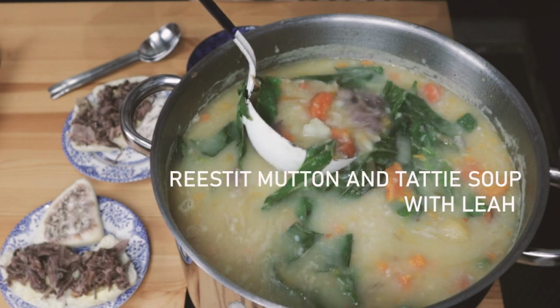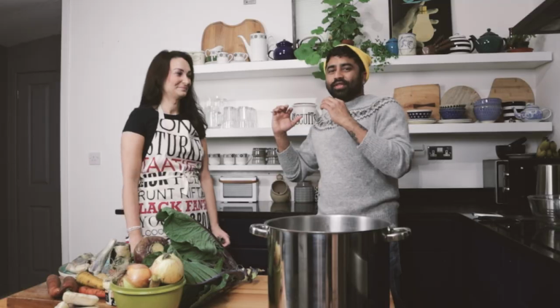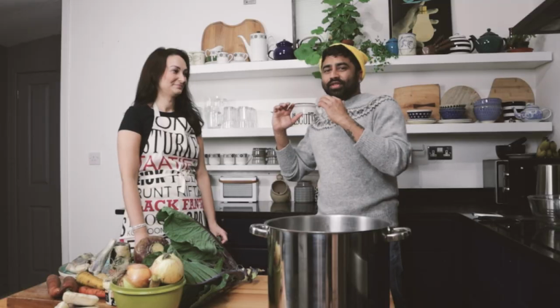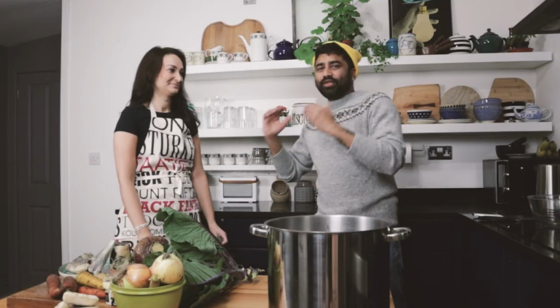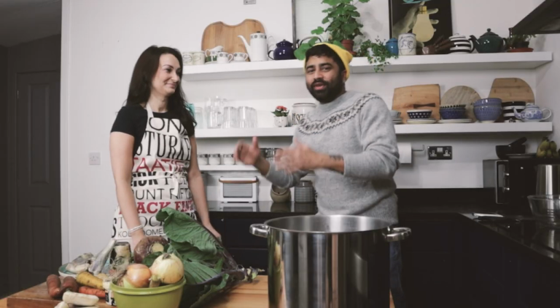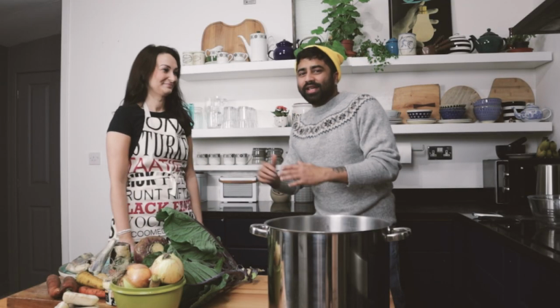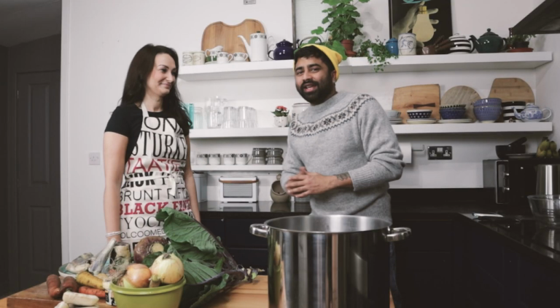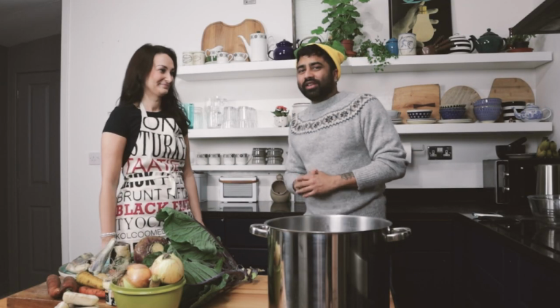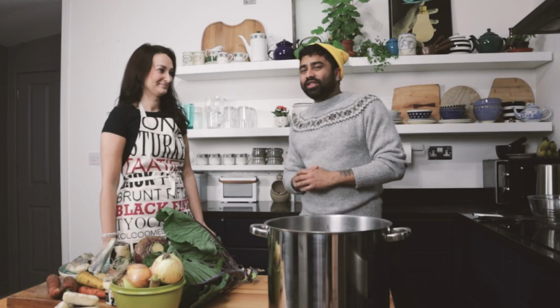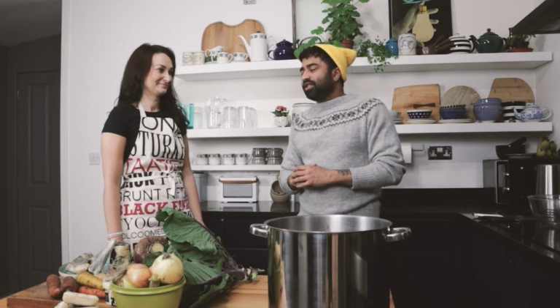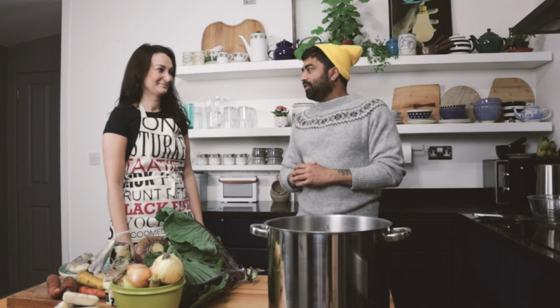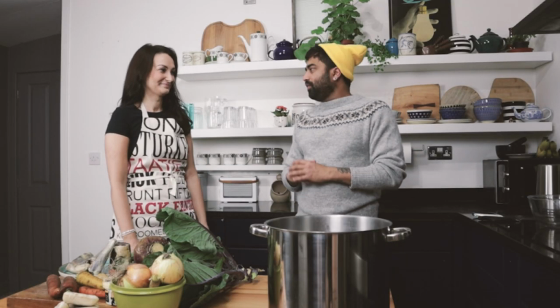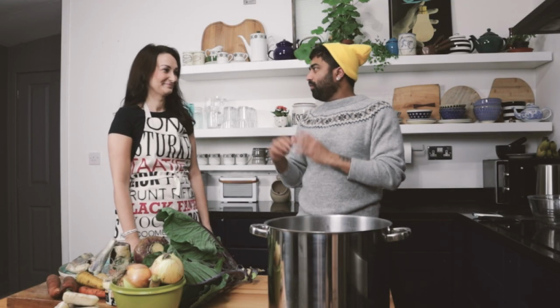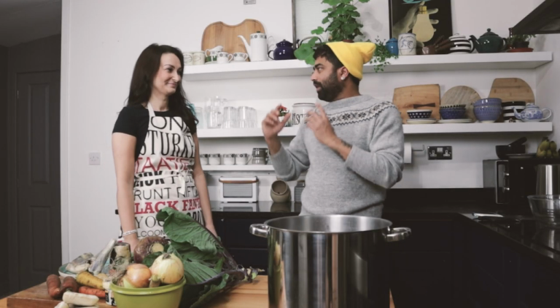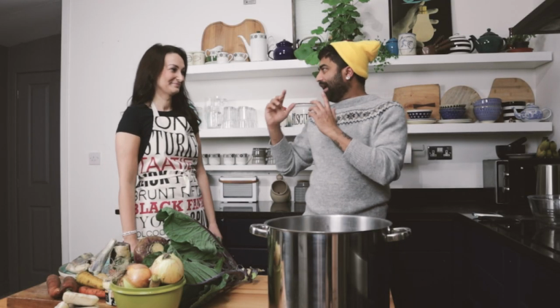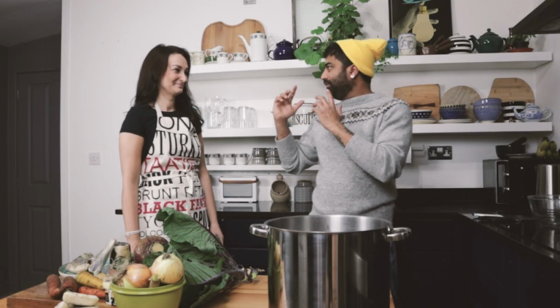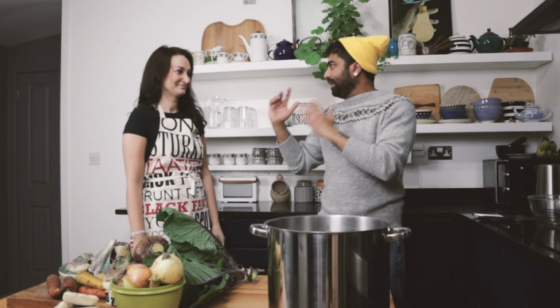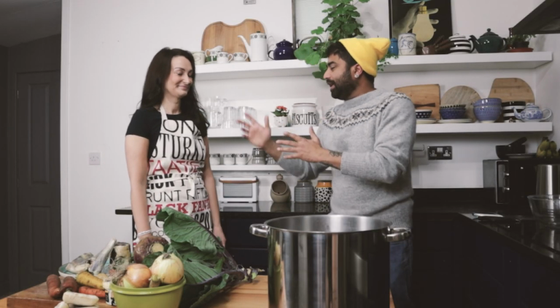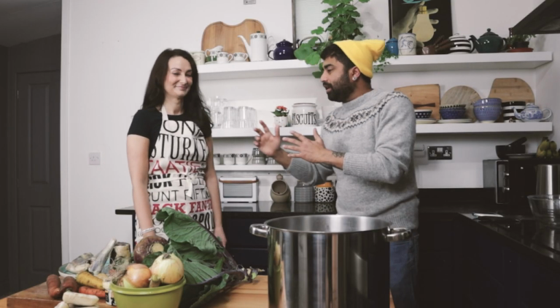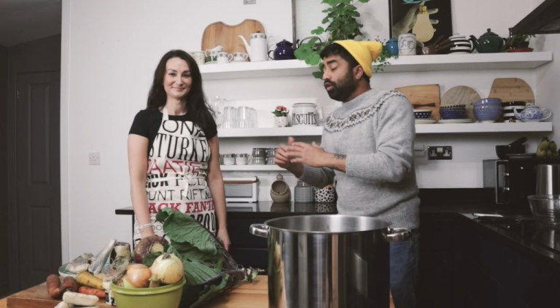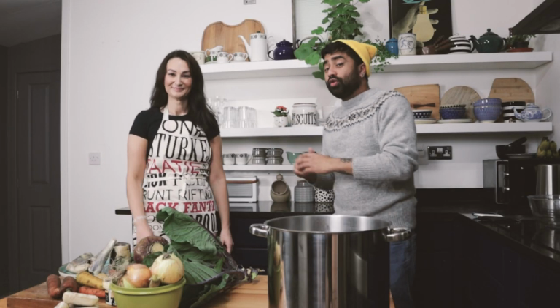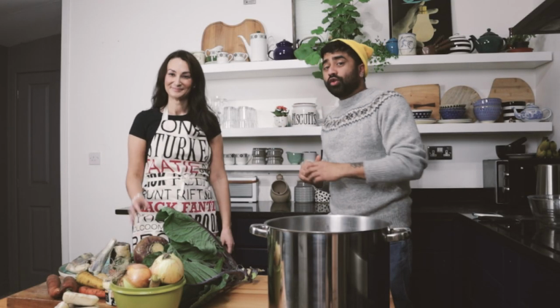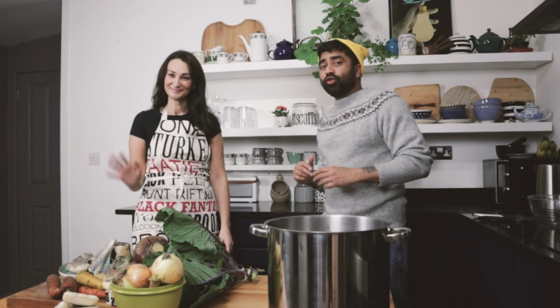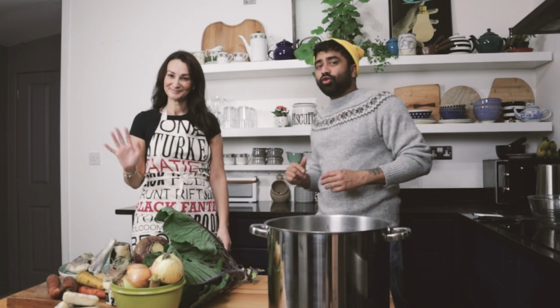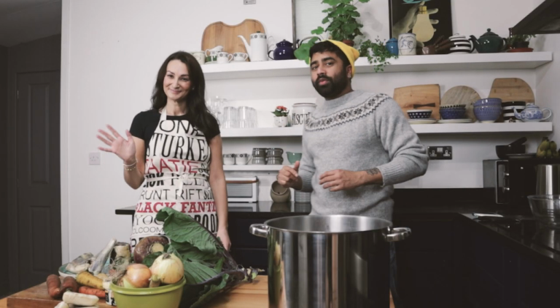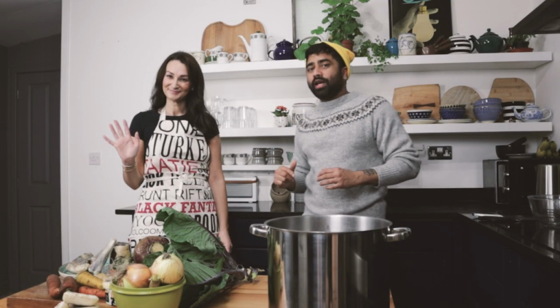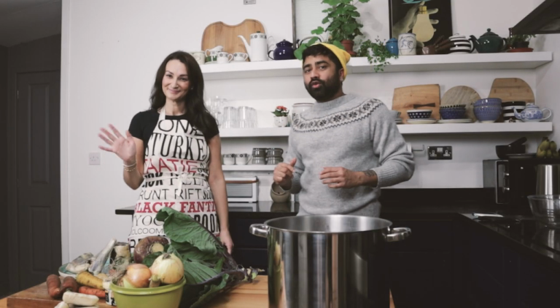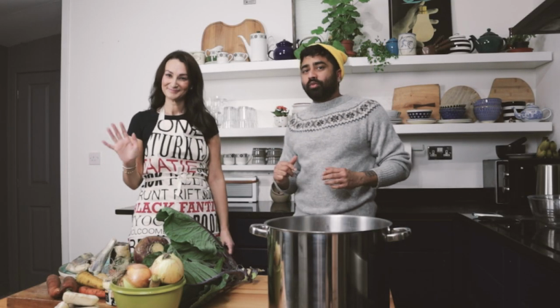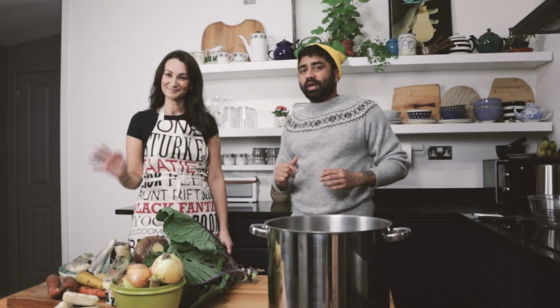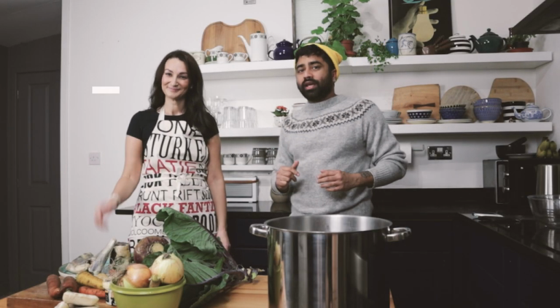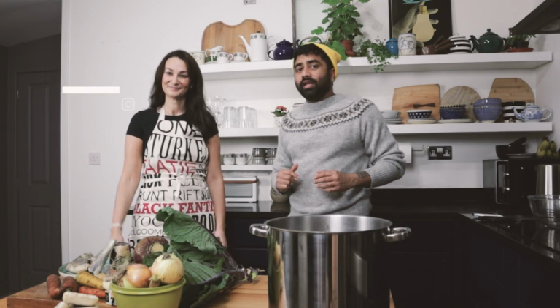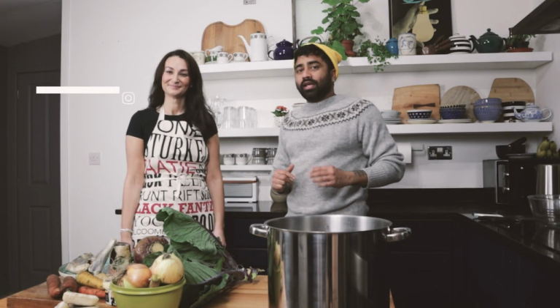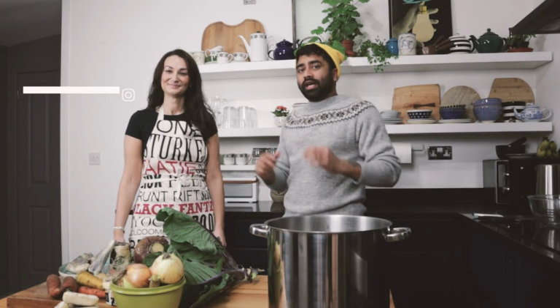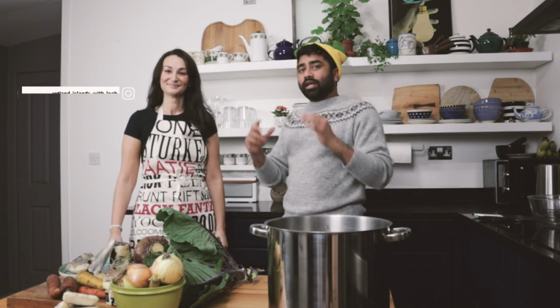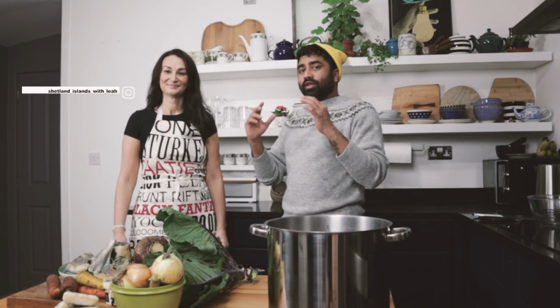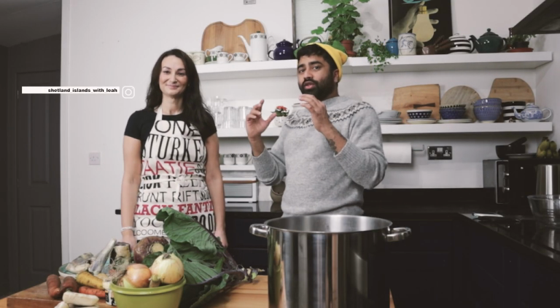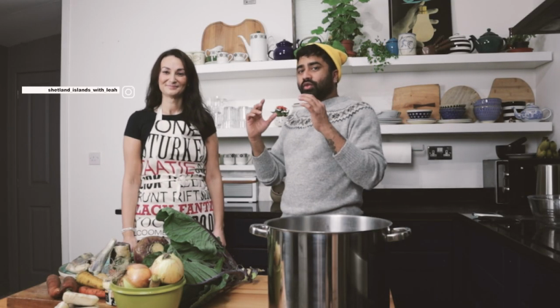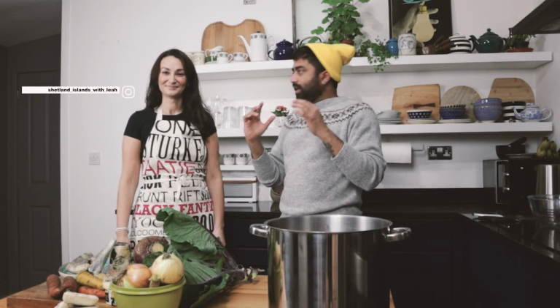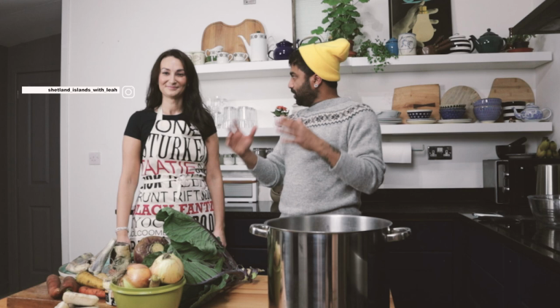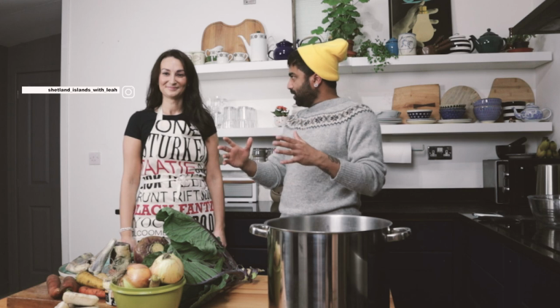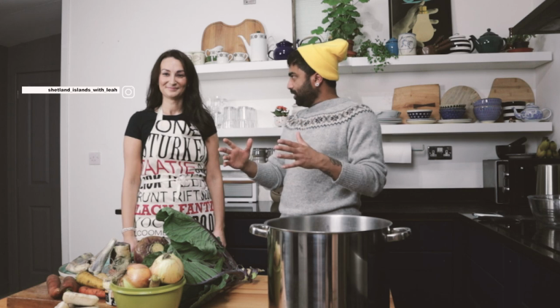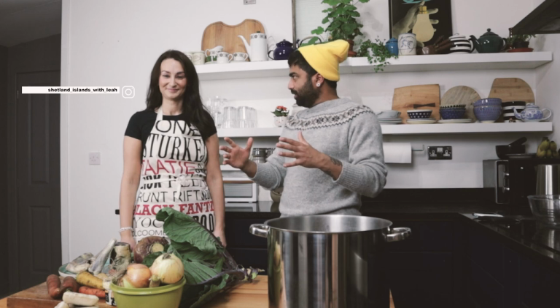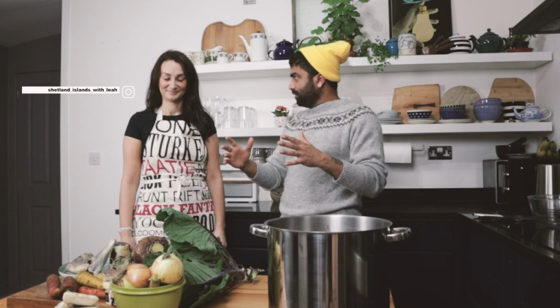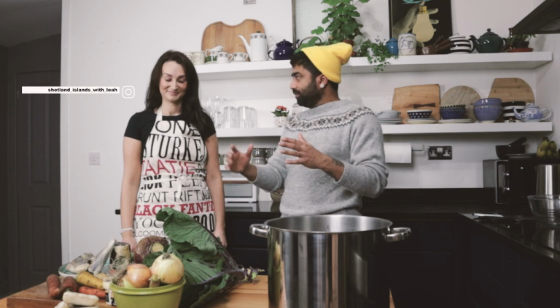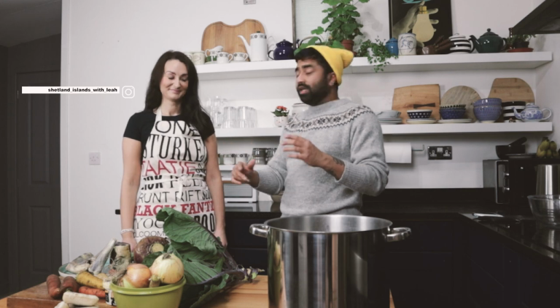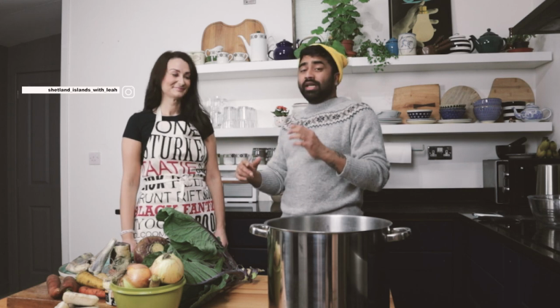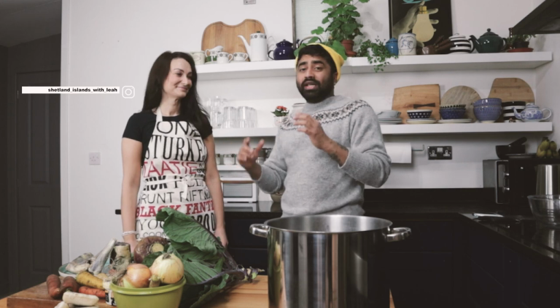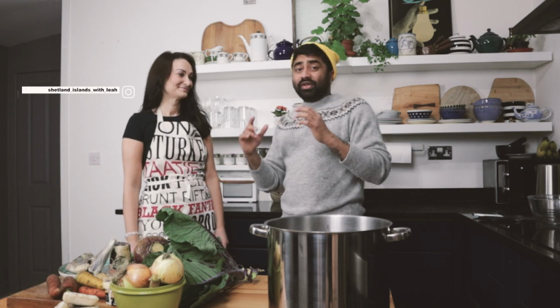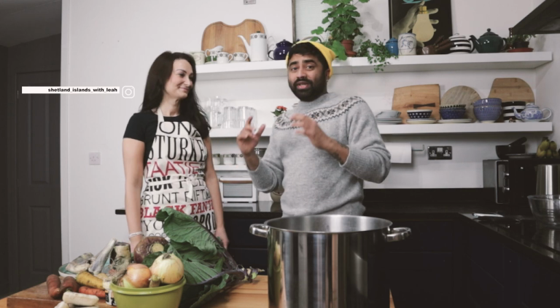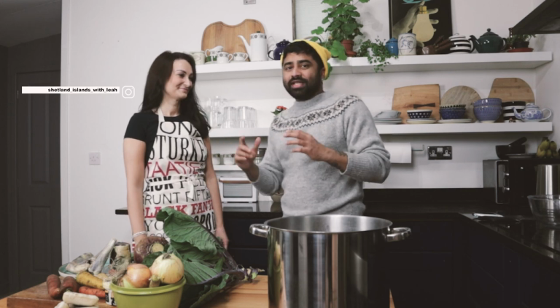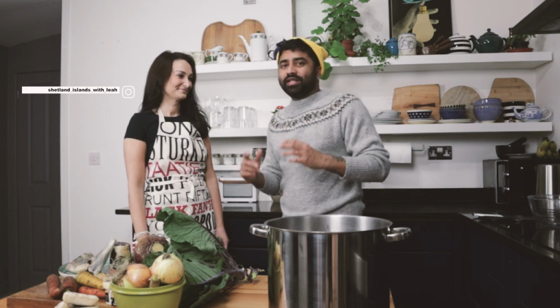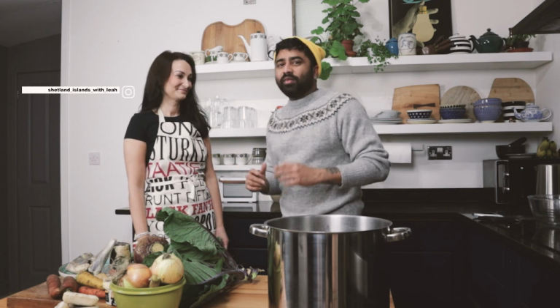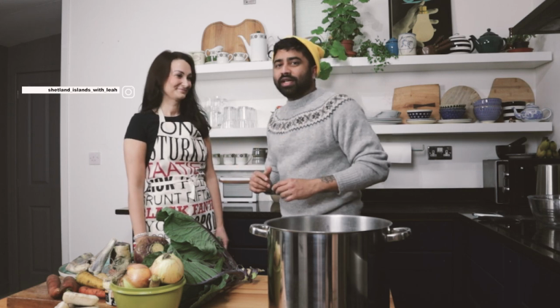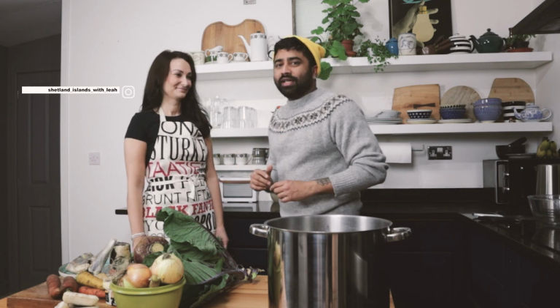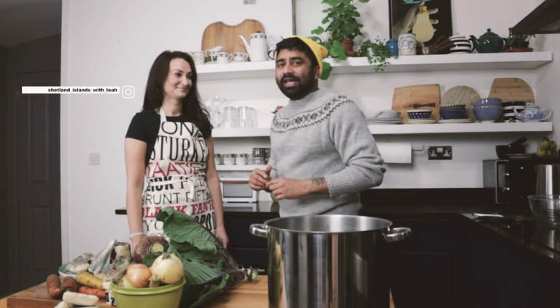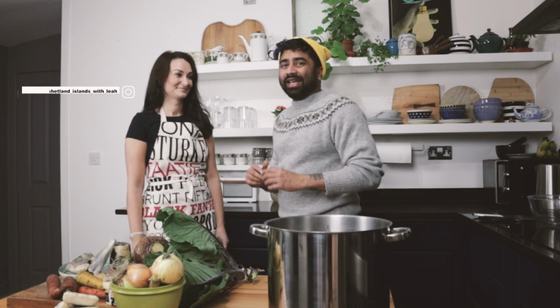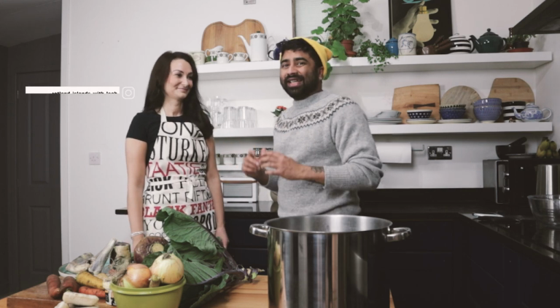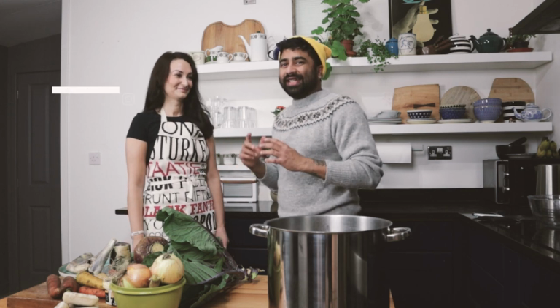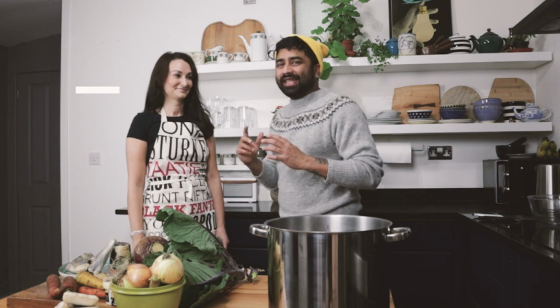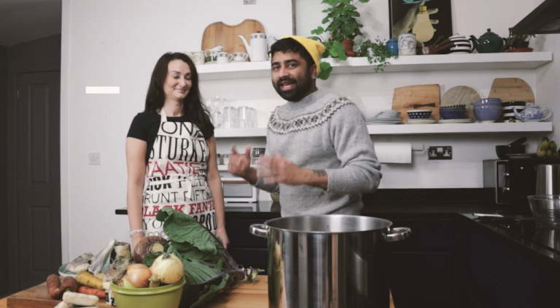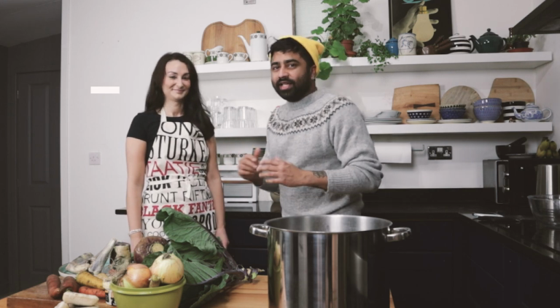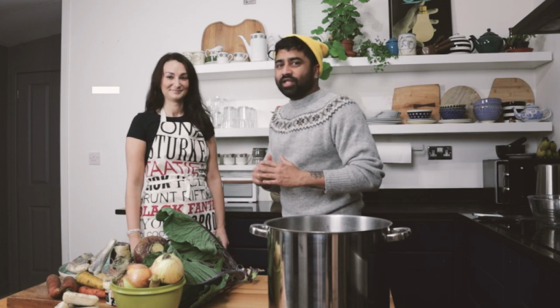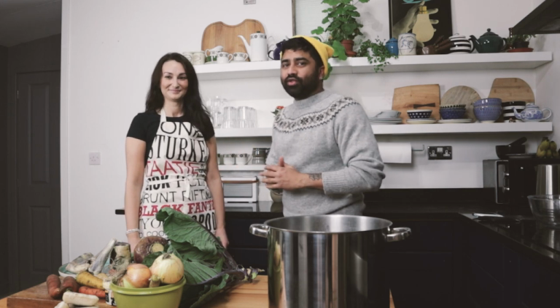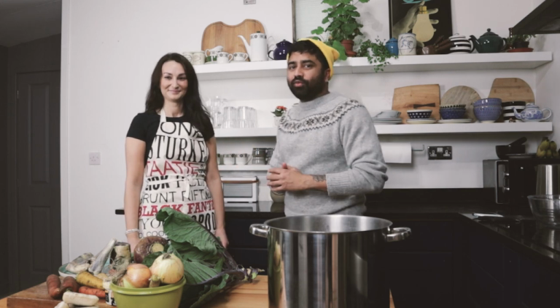So today in our kitchen, we have Leah, who's going to show me how to make a traditional reasted mutton and tatty soup.